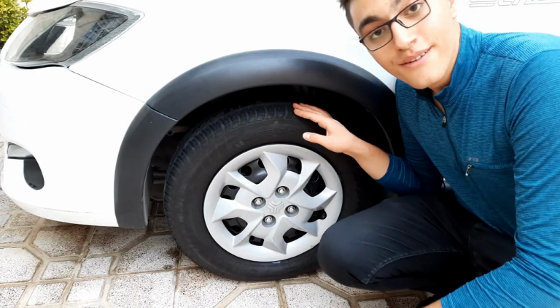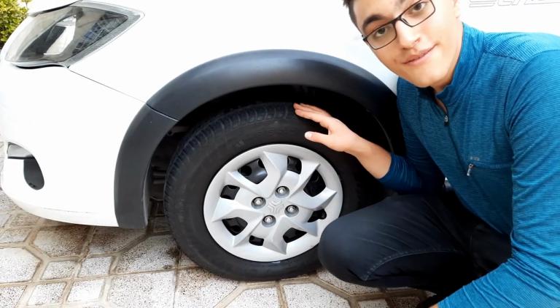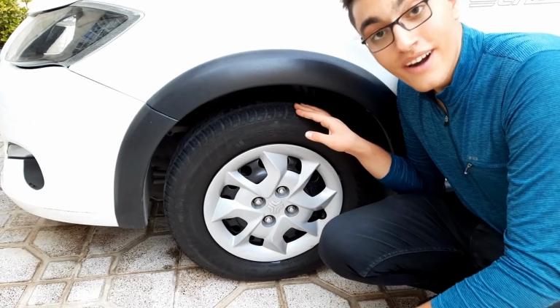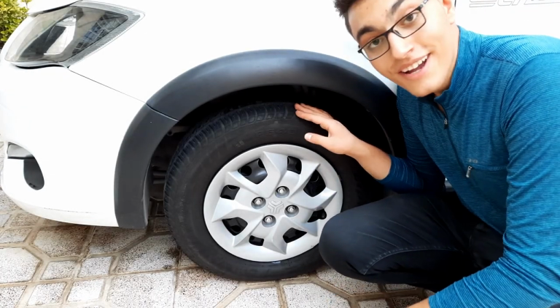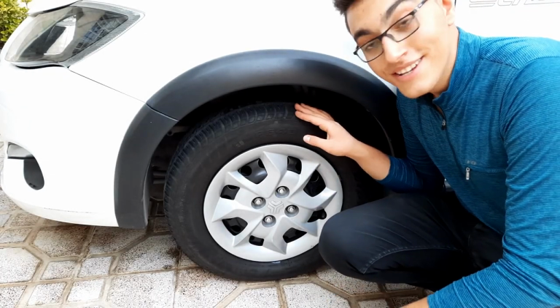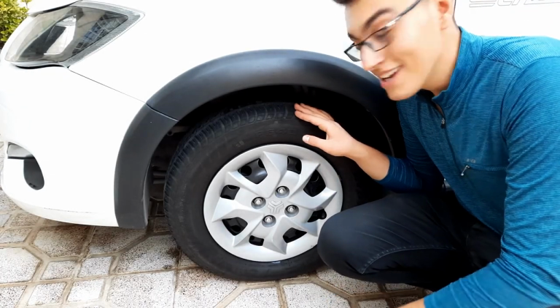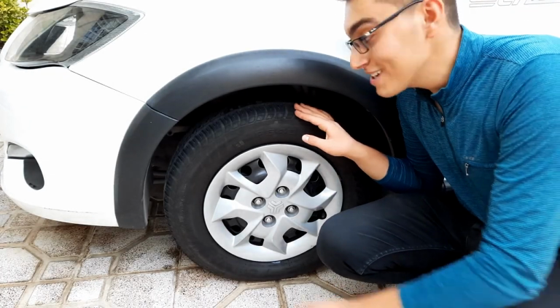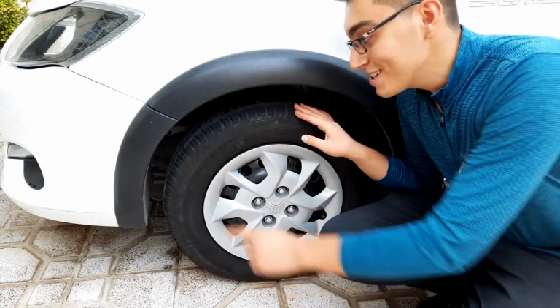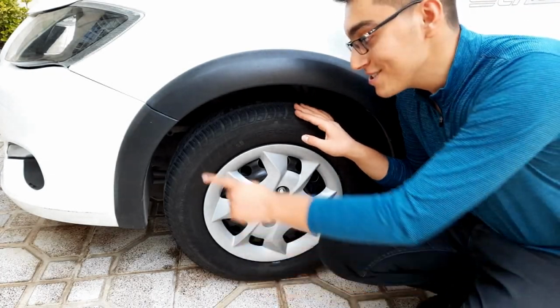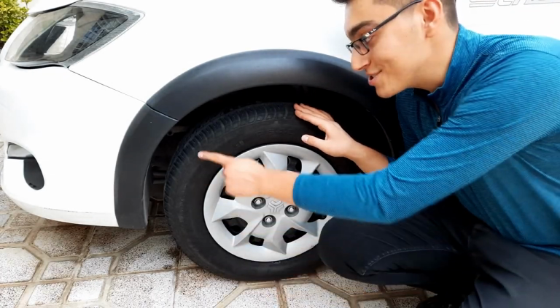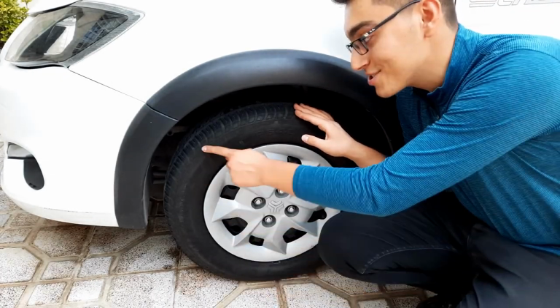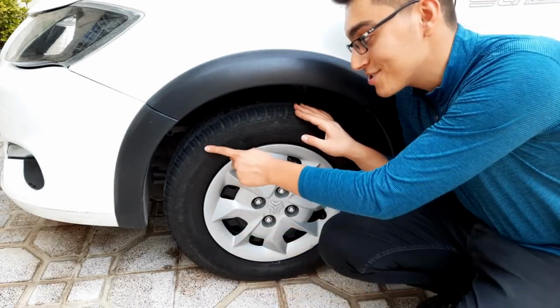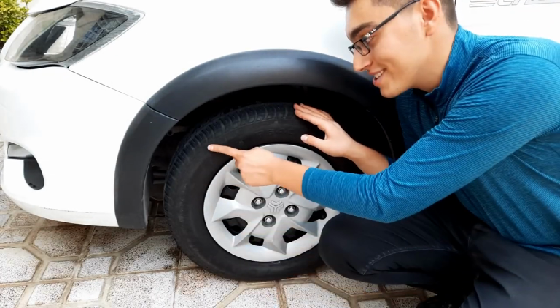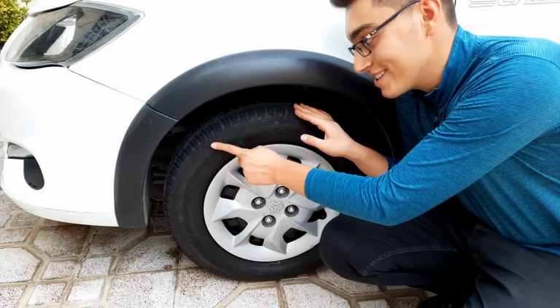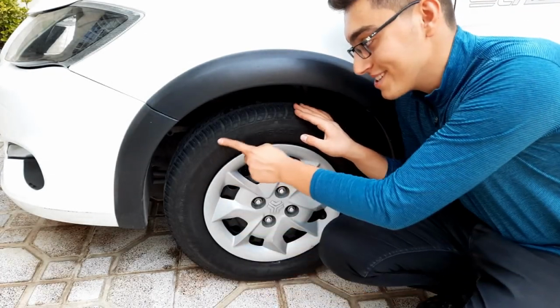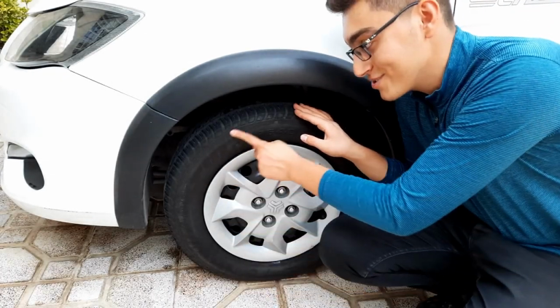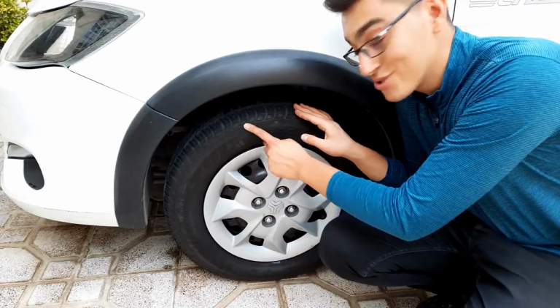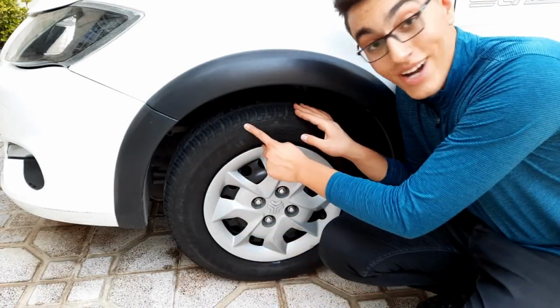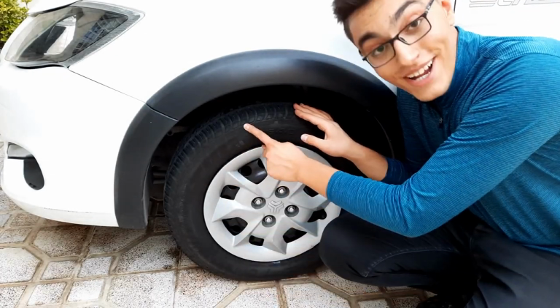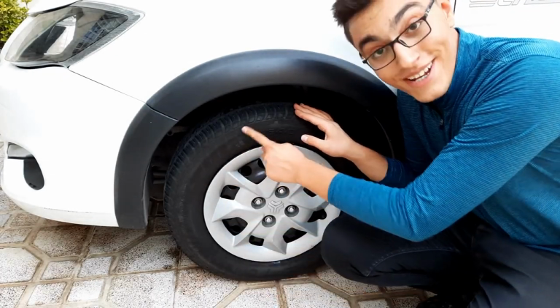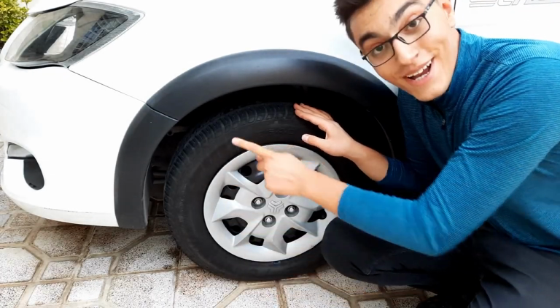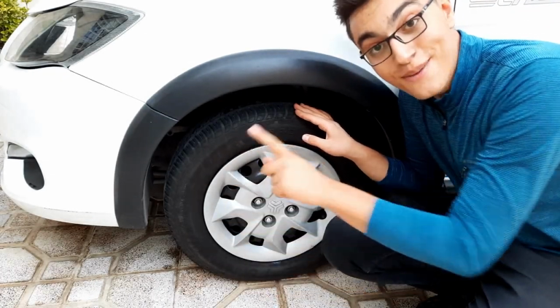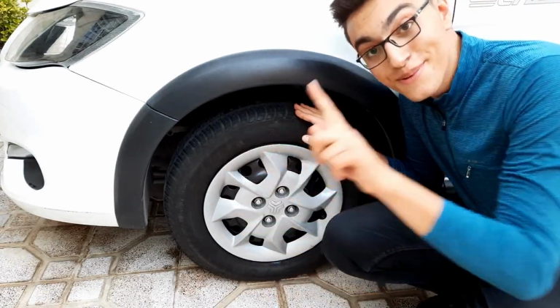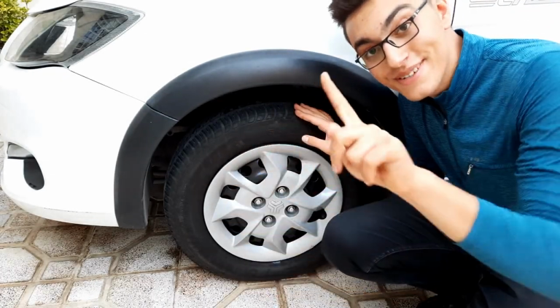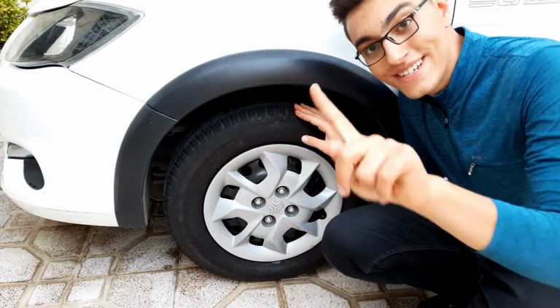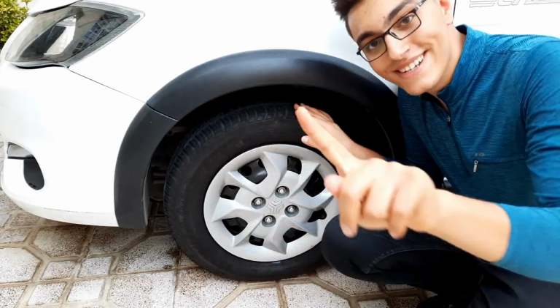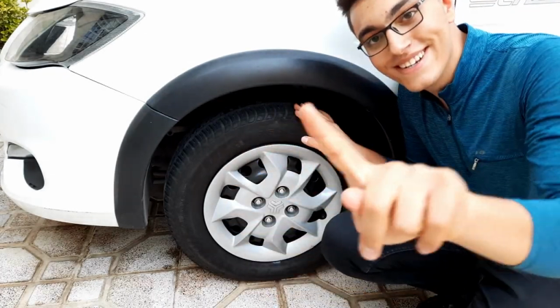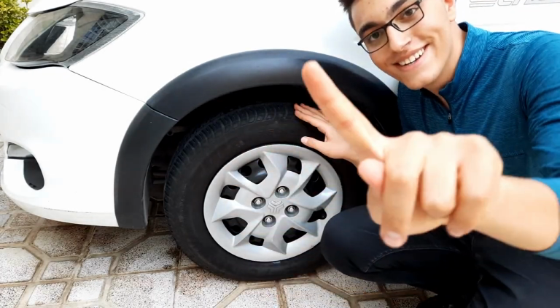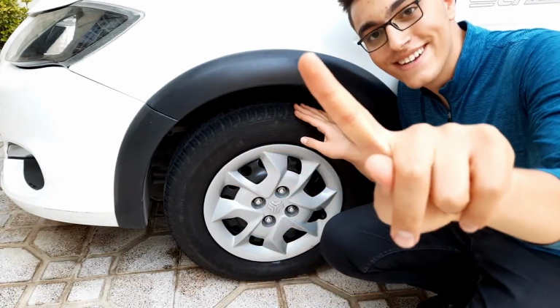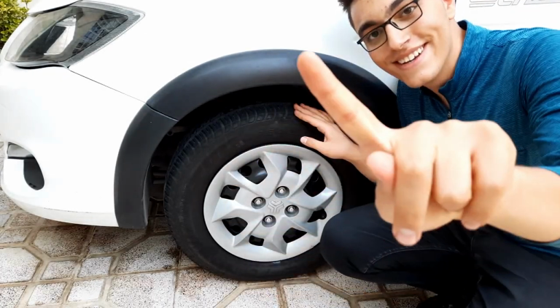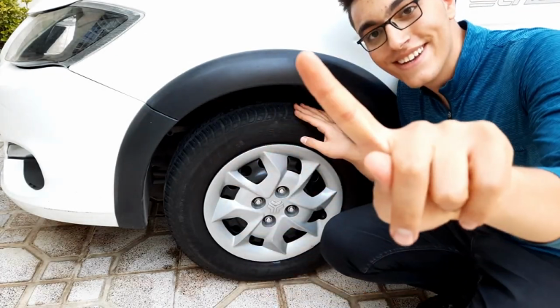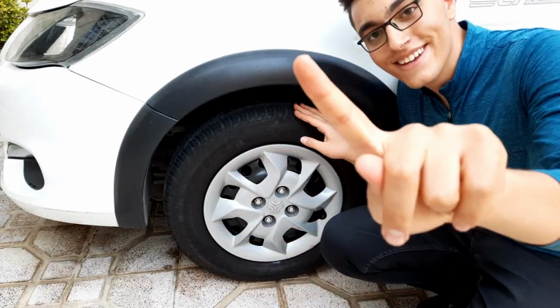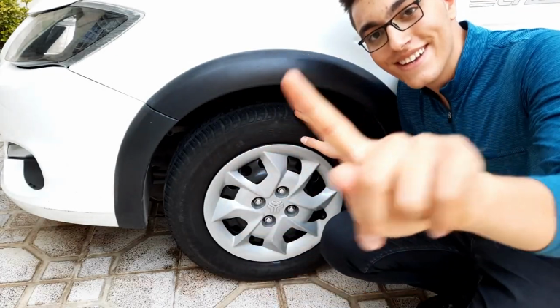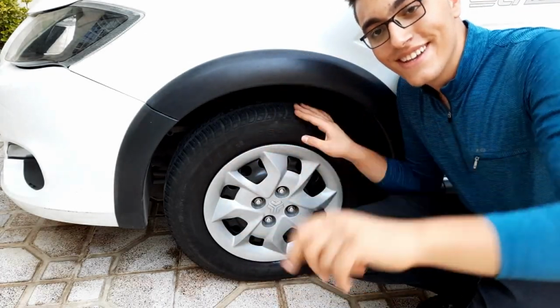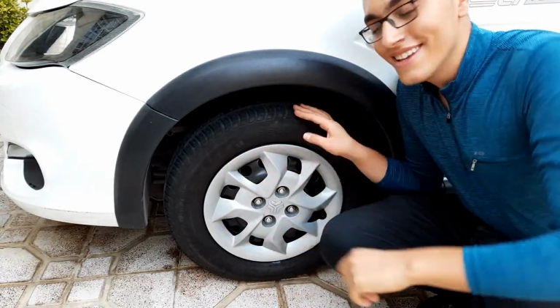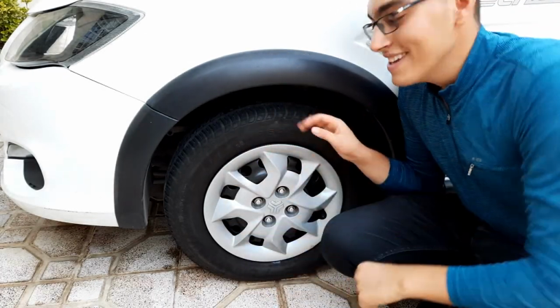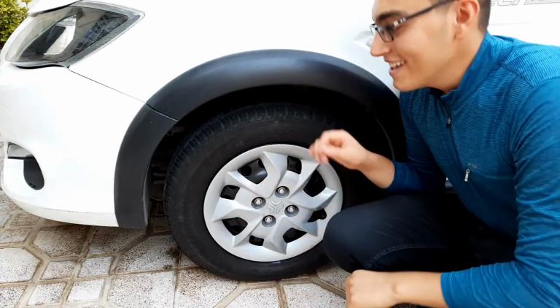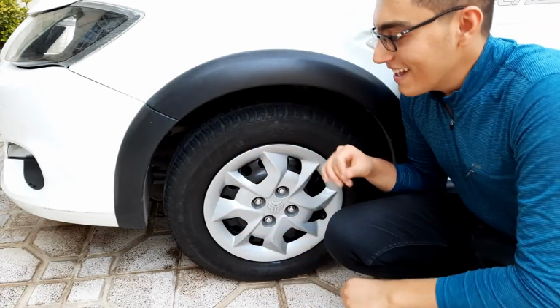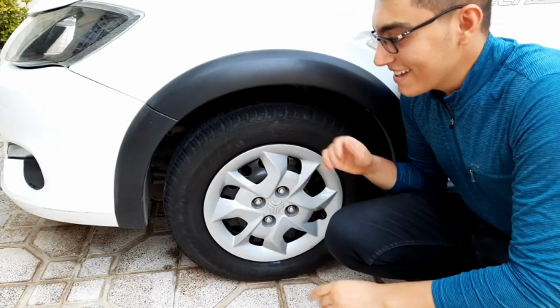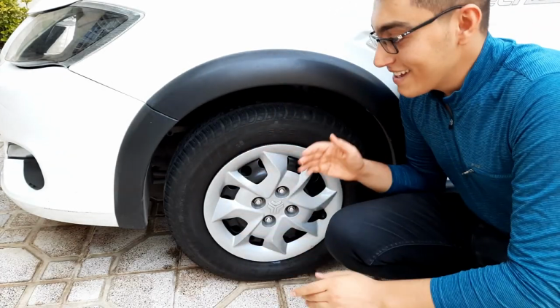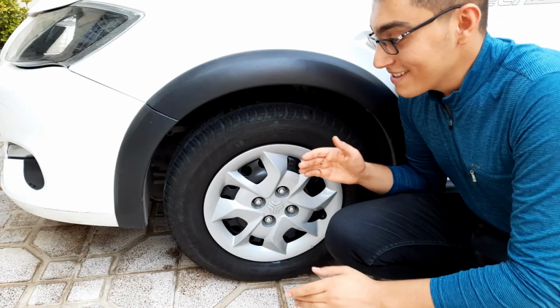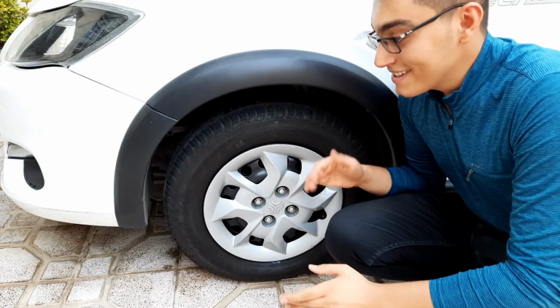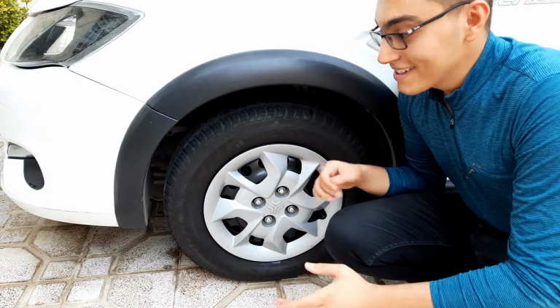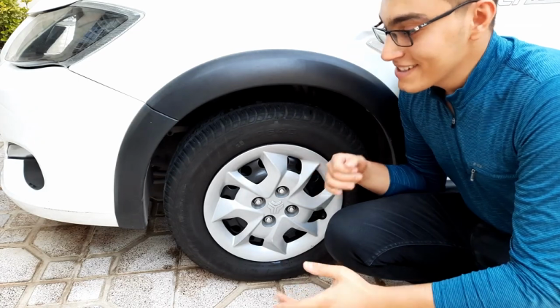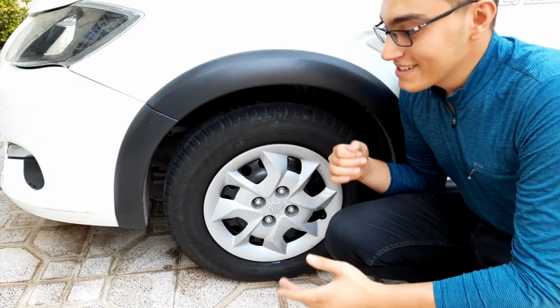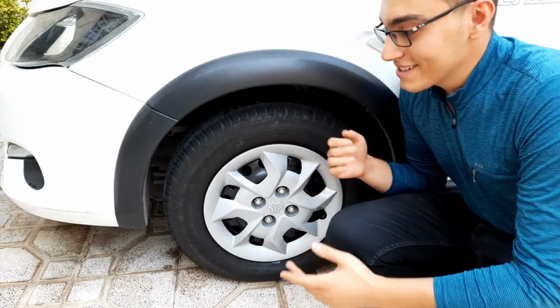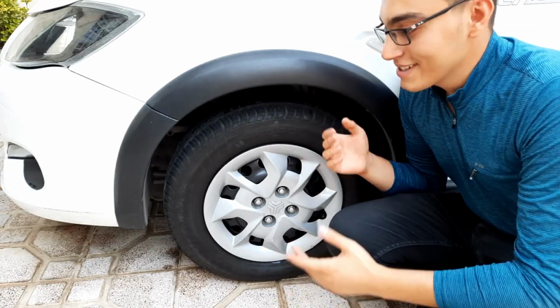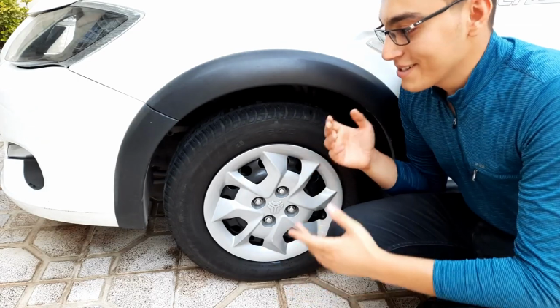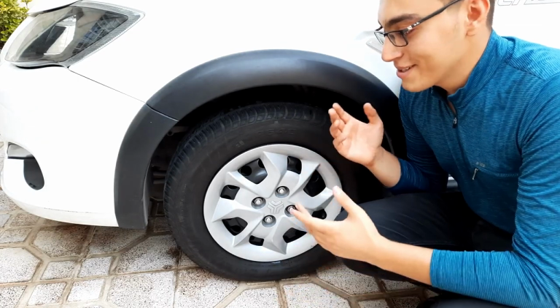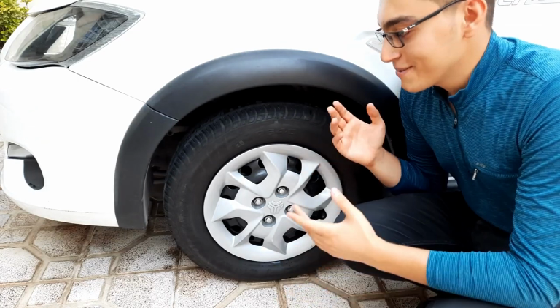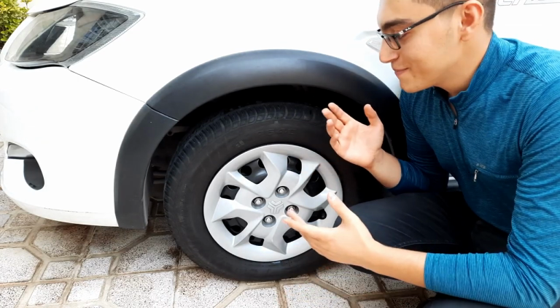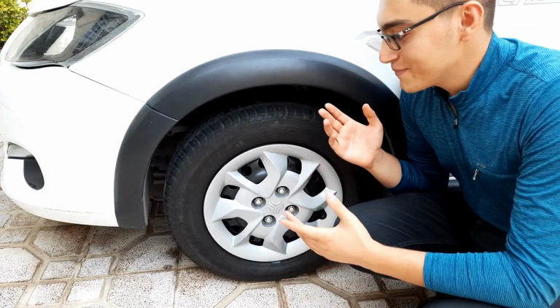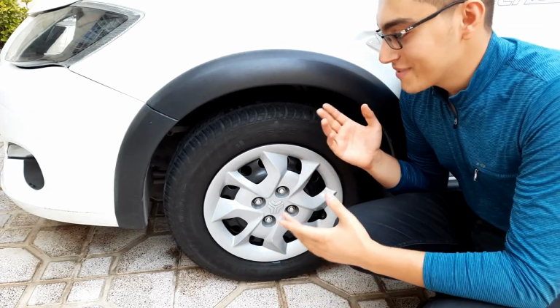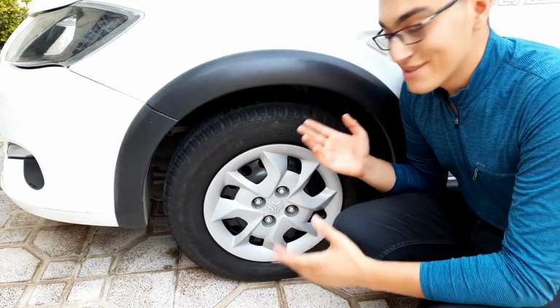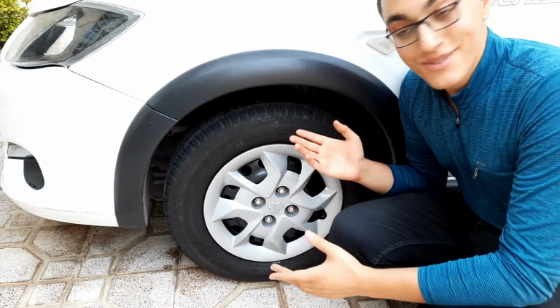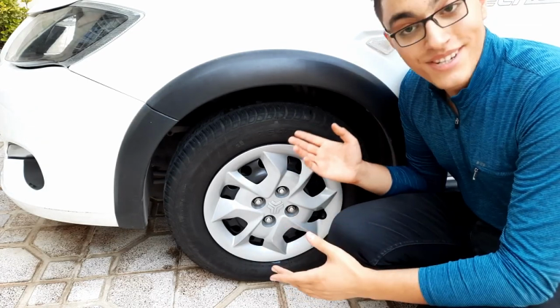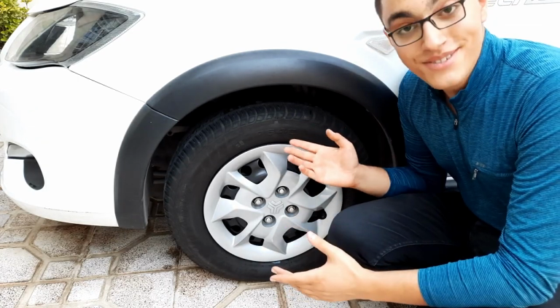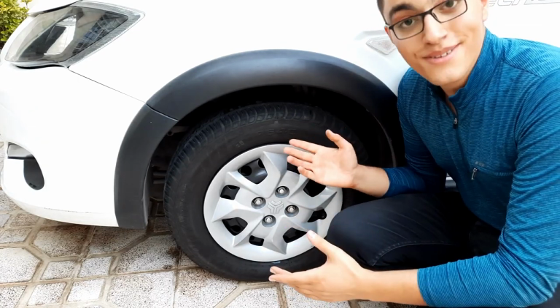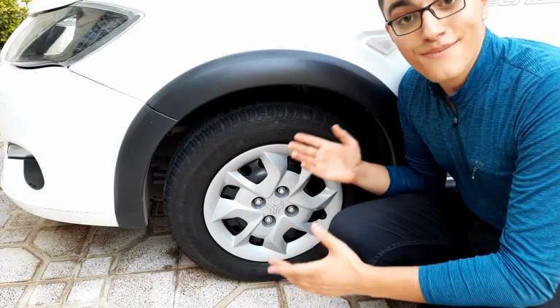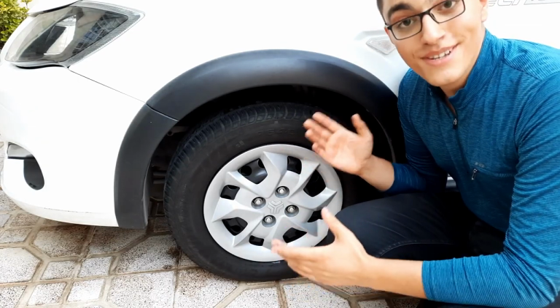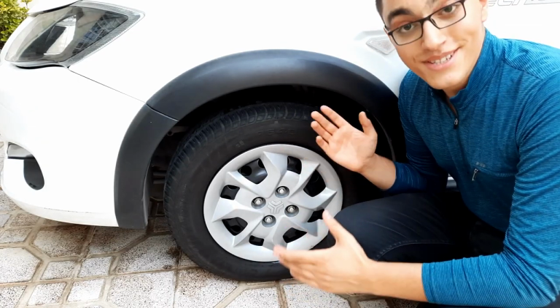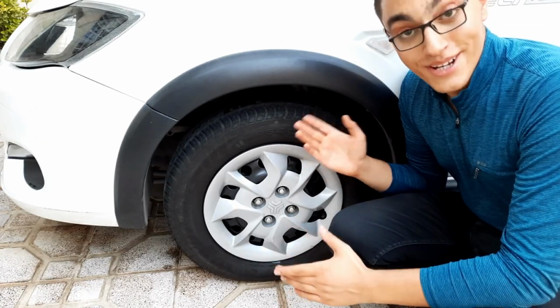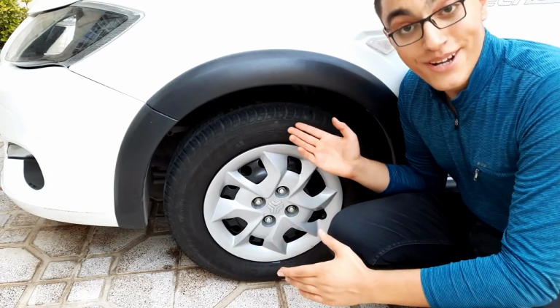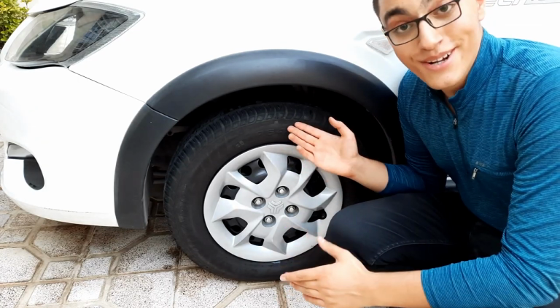Finally it's dried up and I think the result was good.